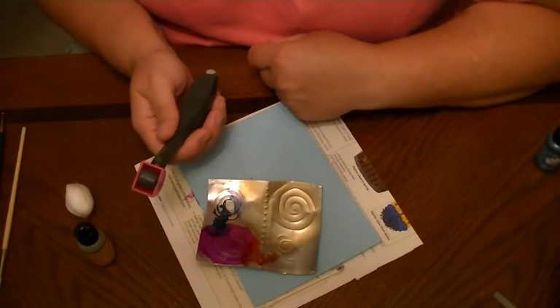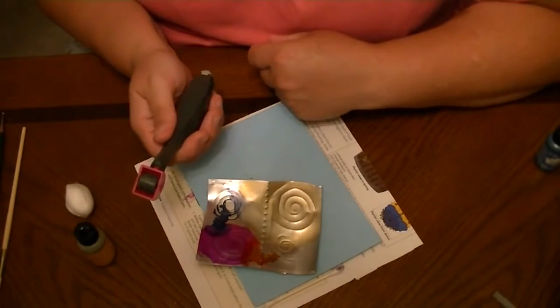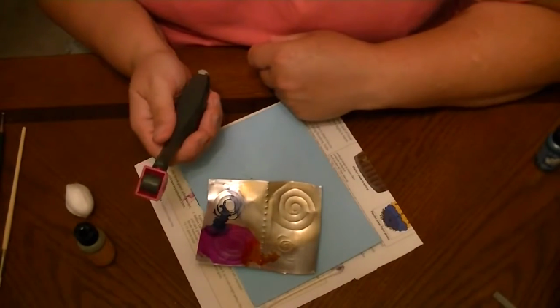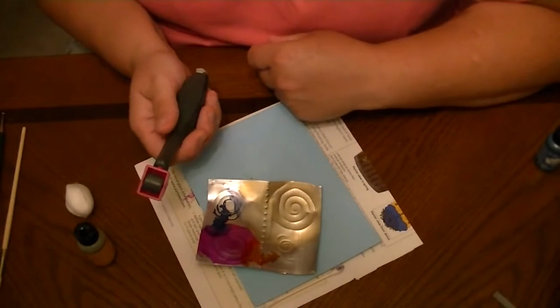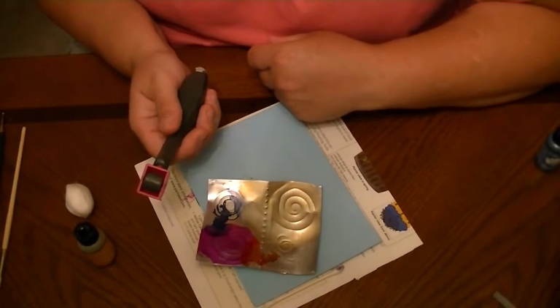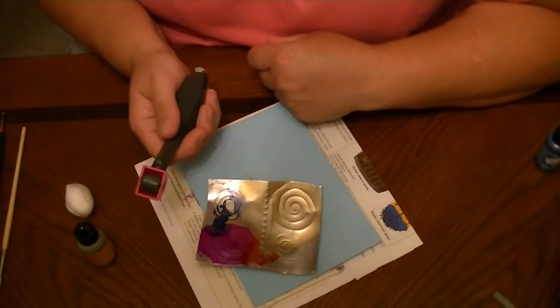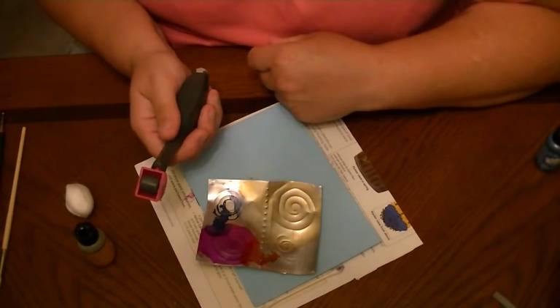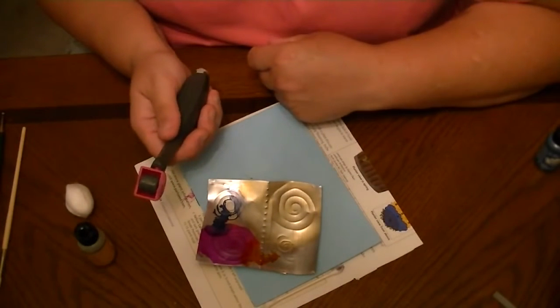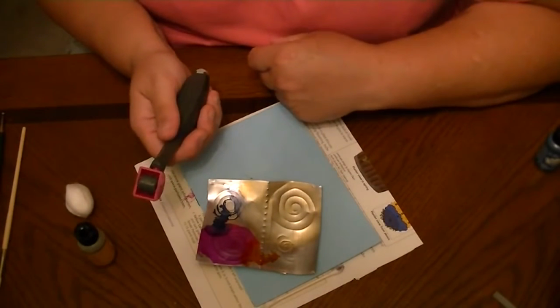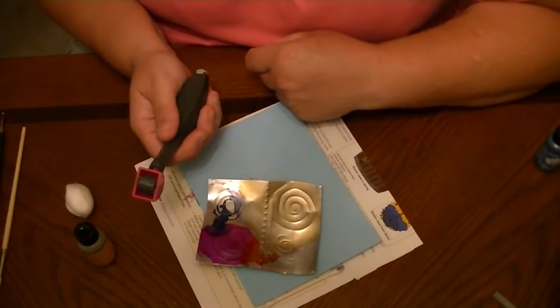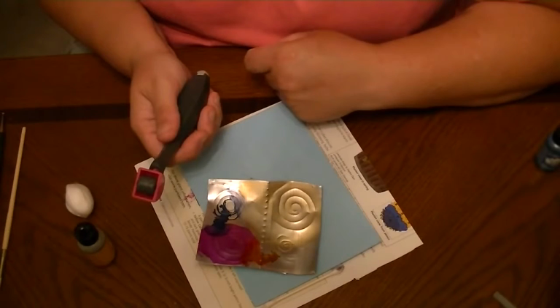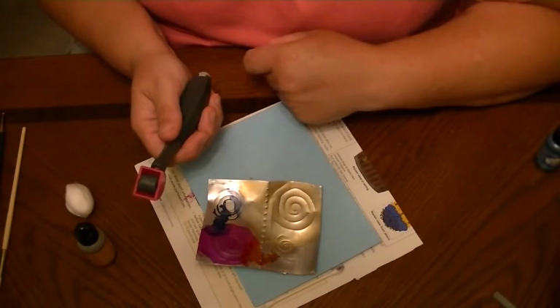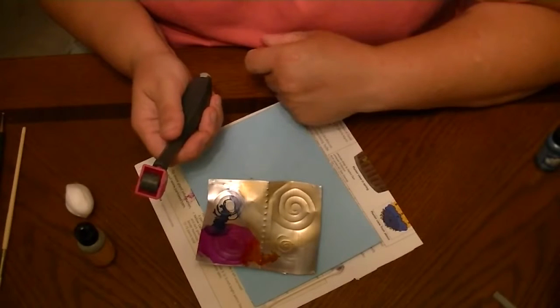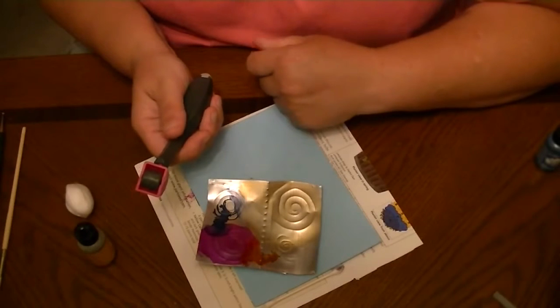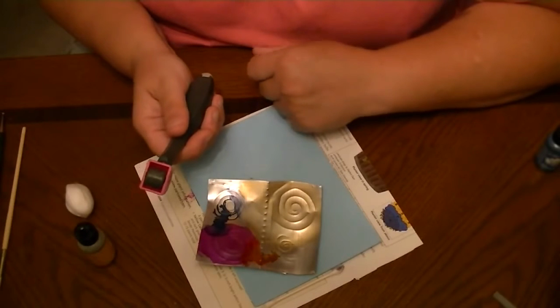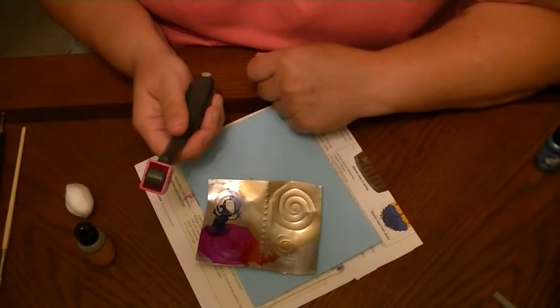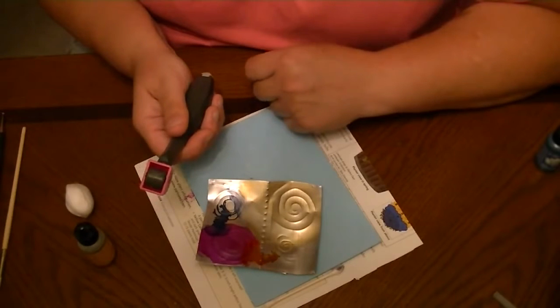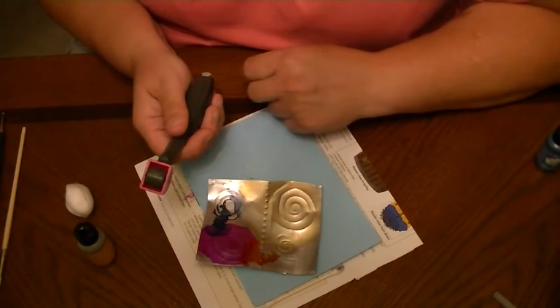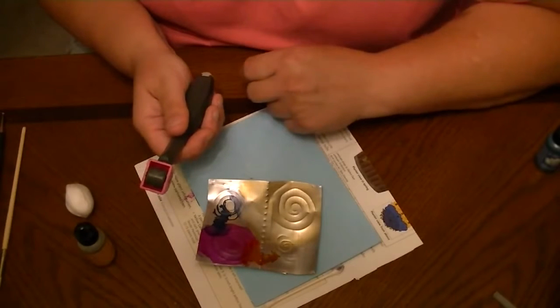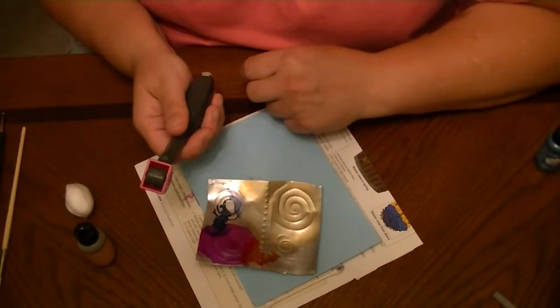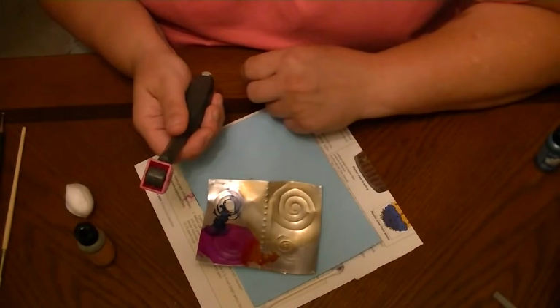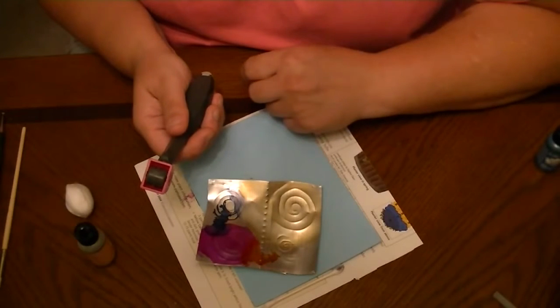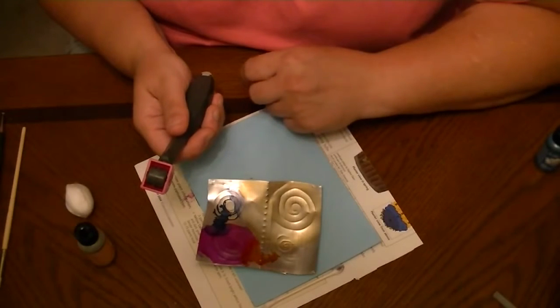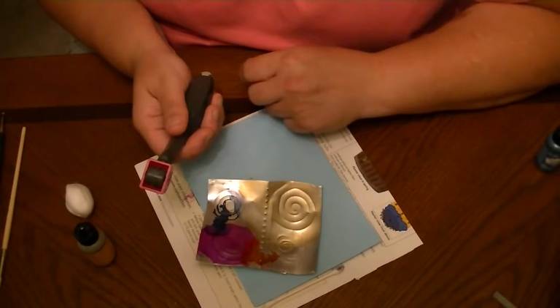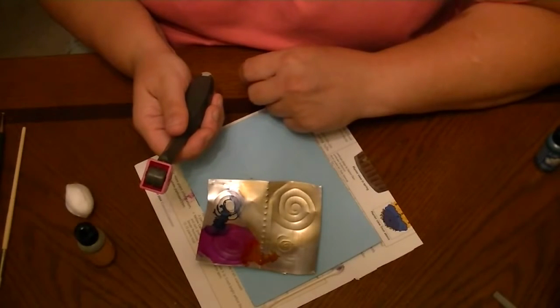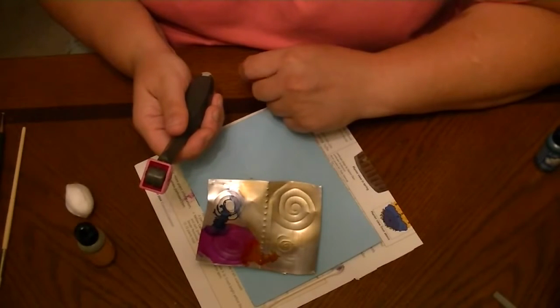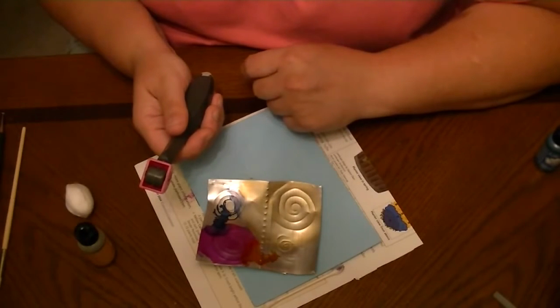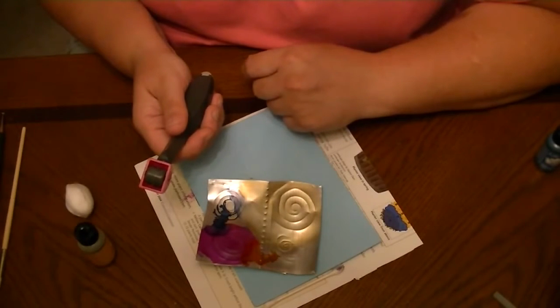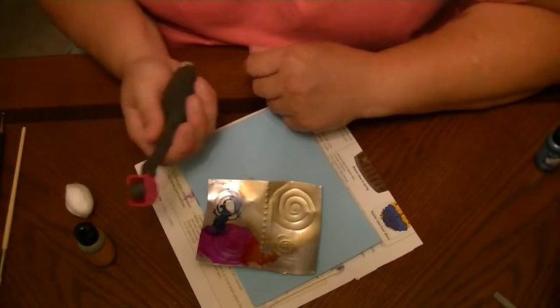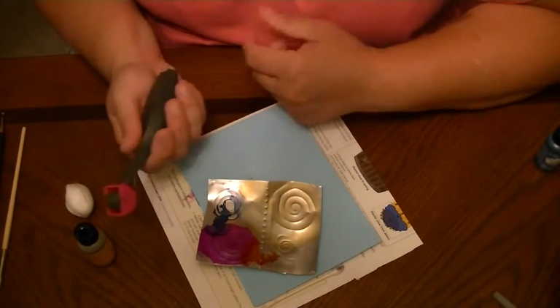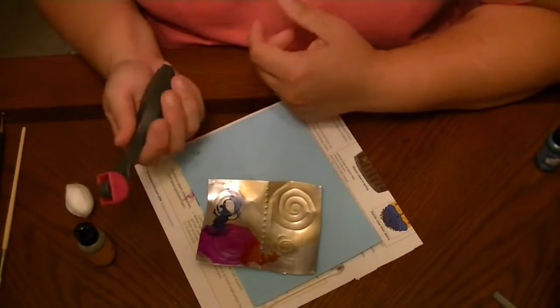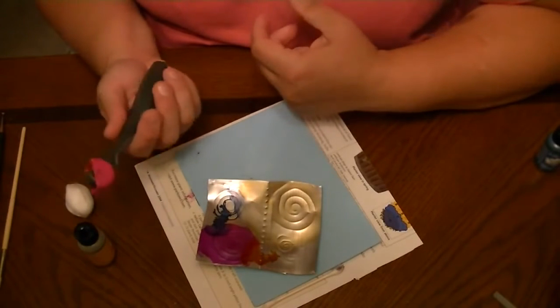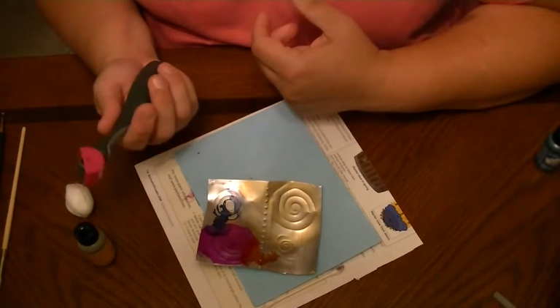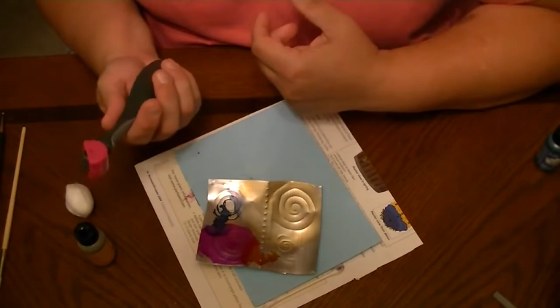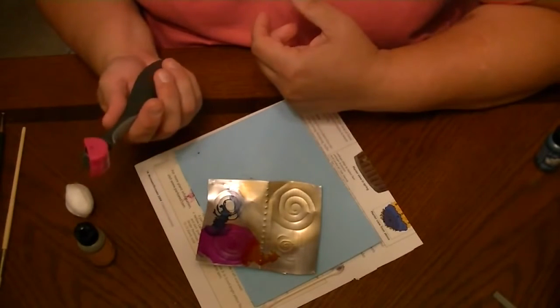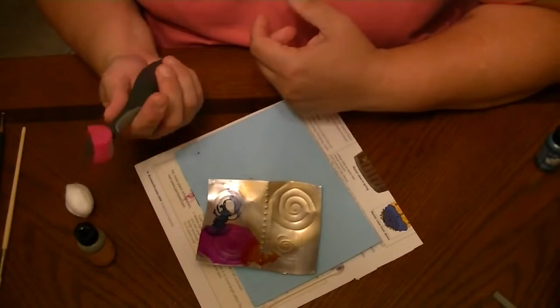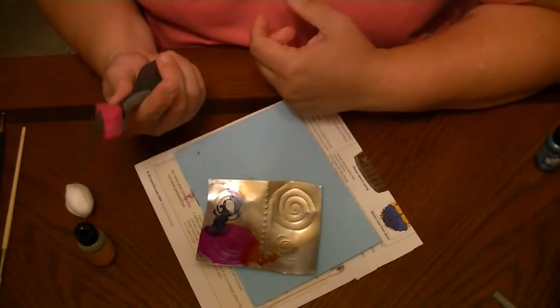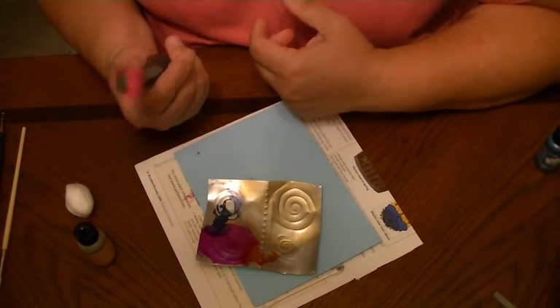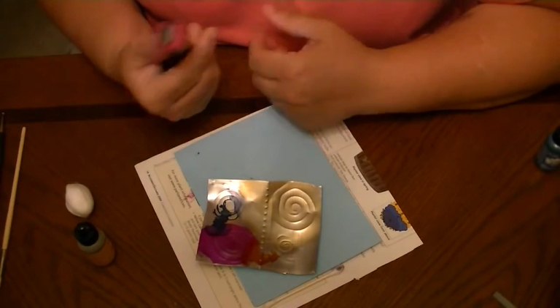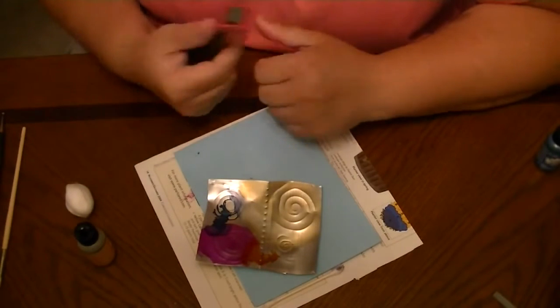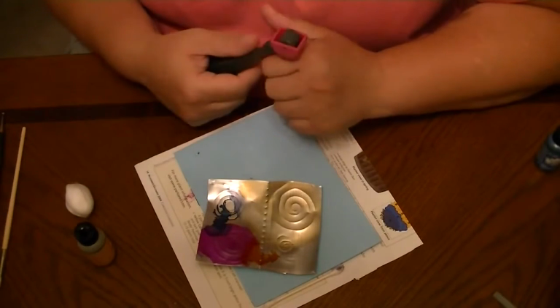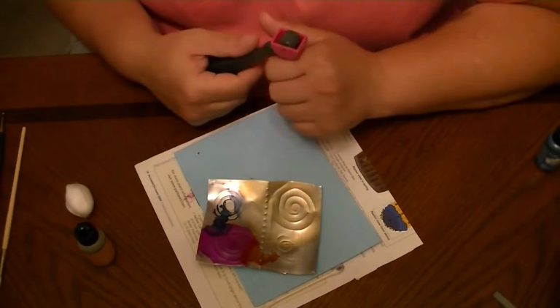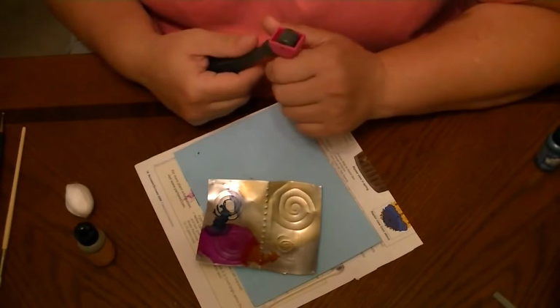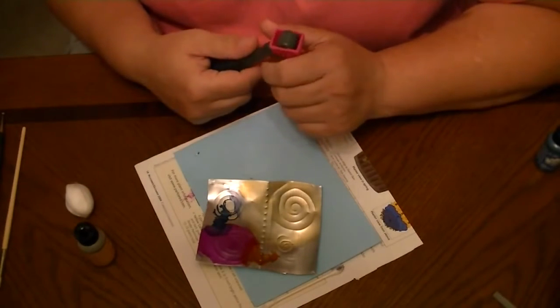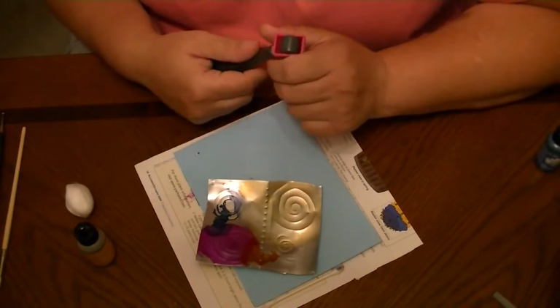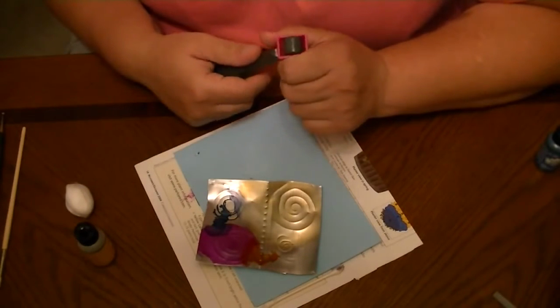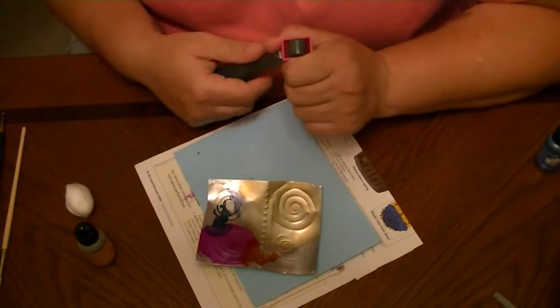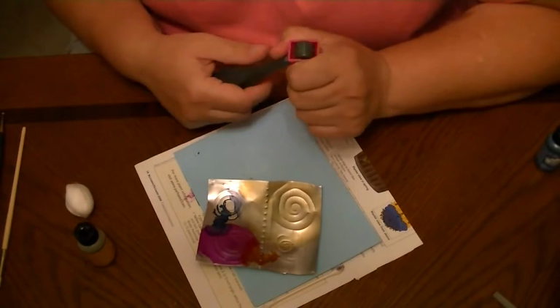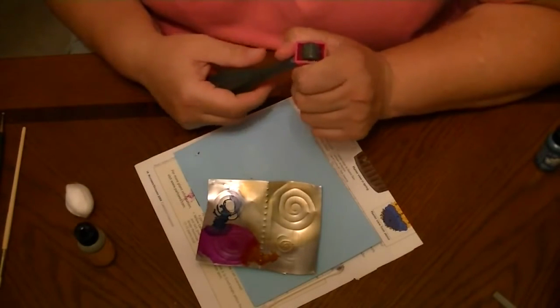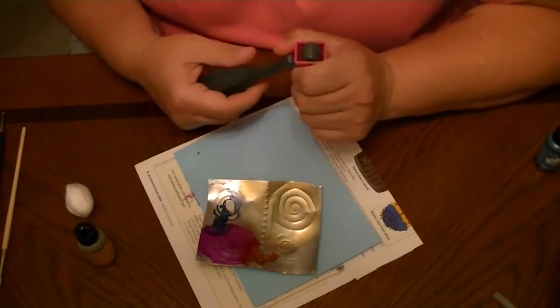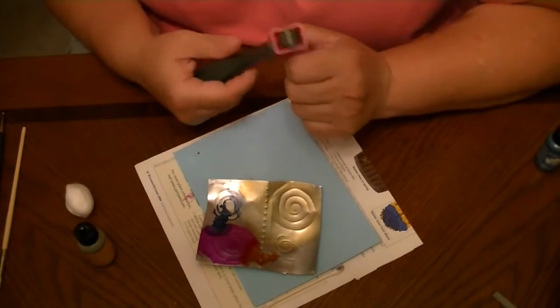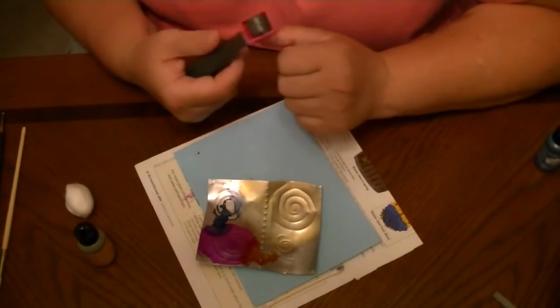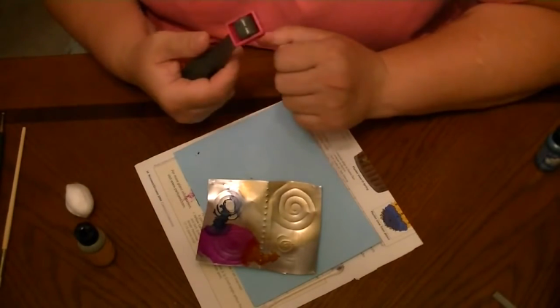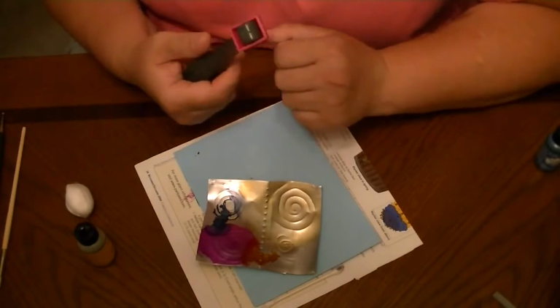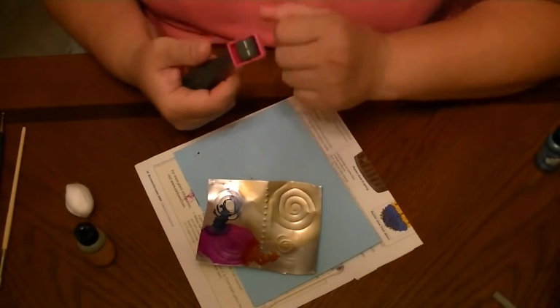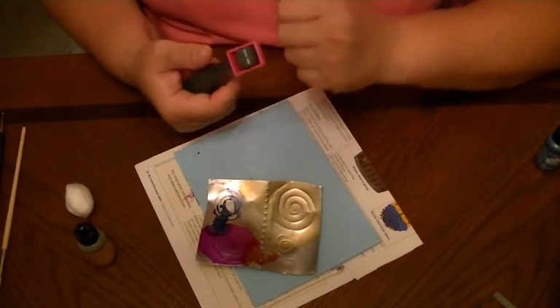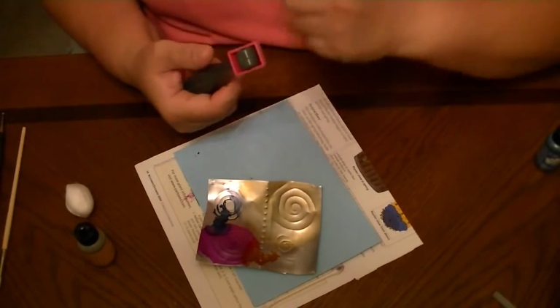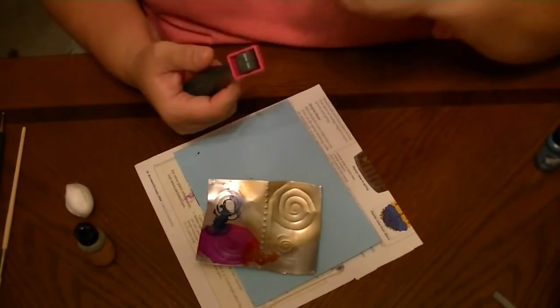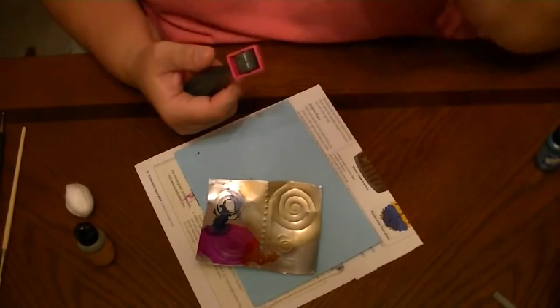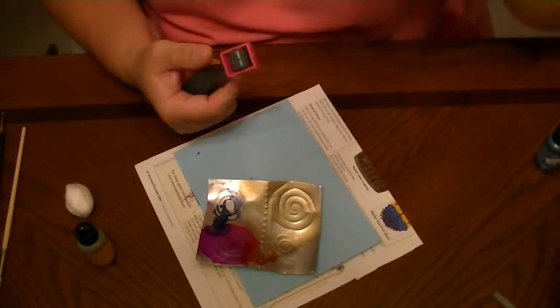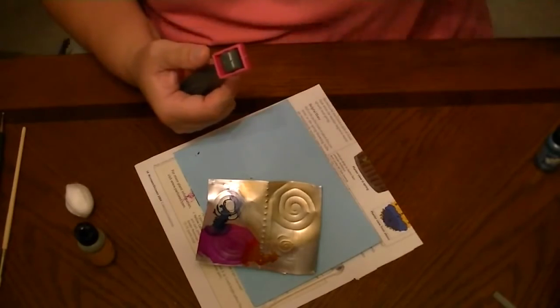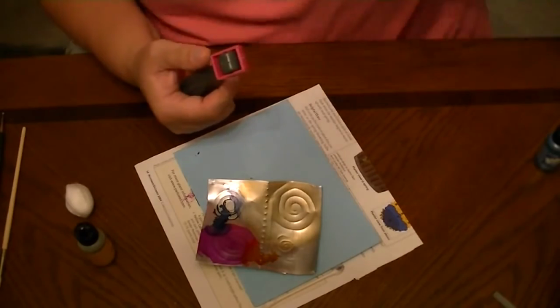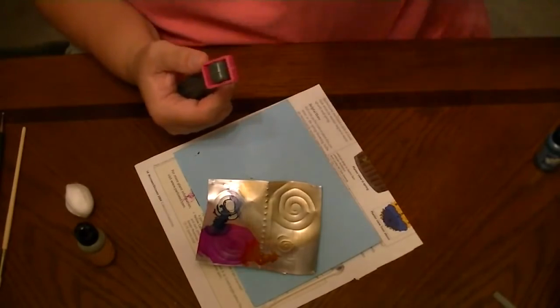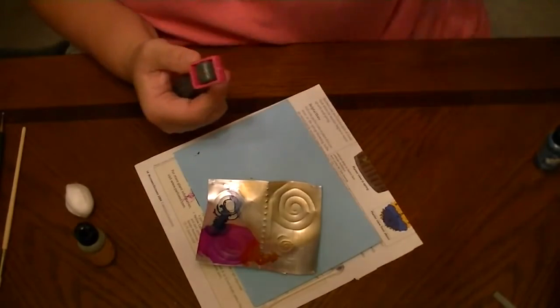That's all I have to offer on embossing and coloring your aluminum. If you have any questions or other experiences, post them below. Have fun!